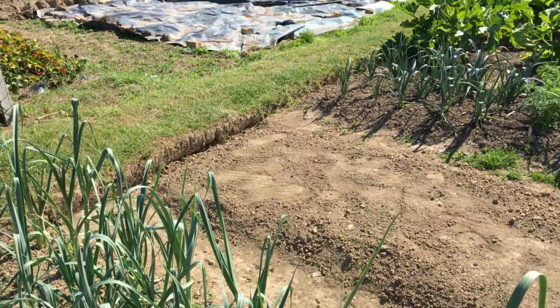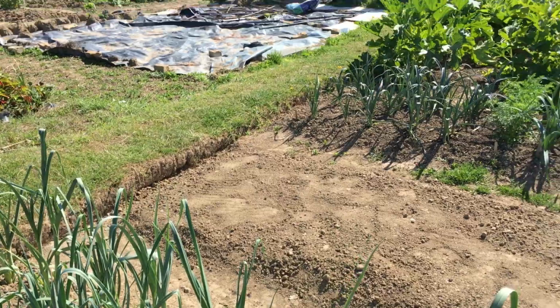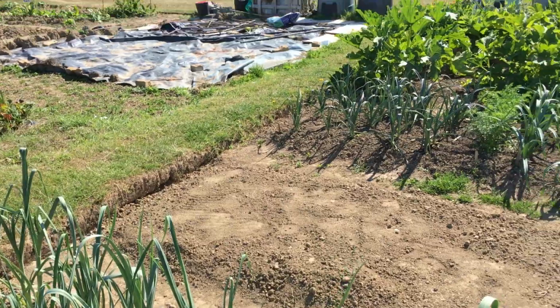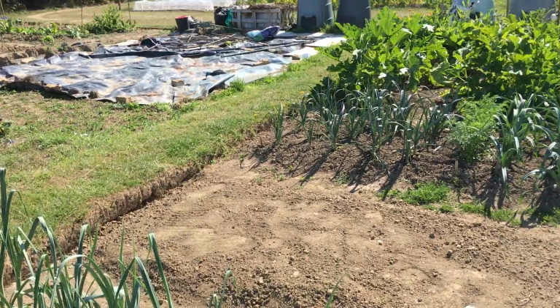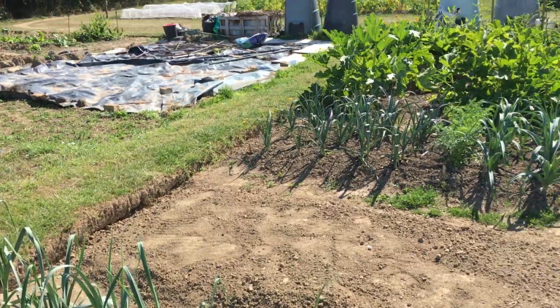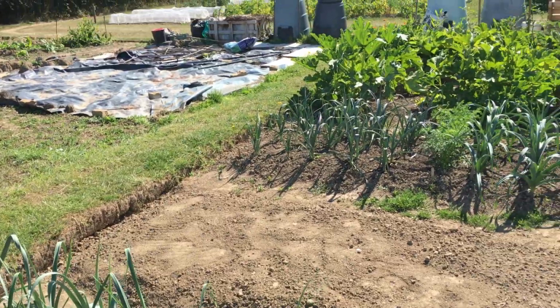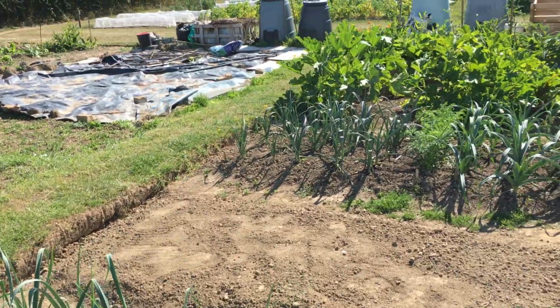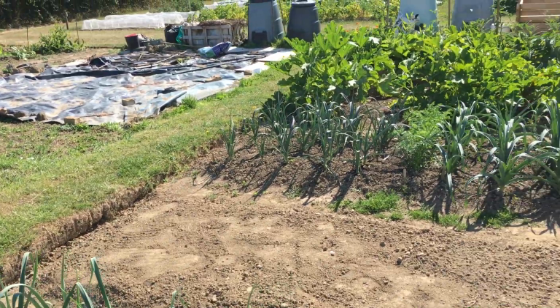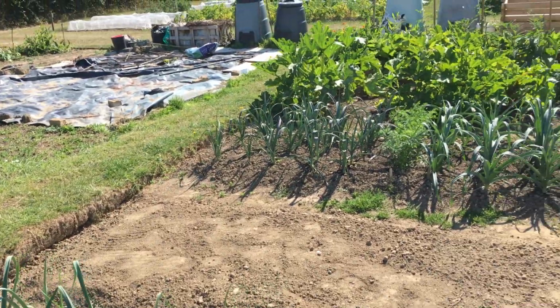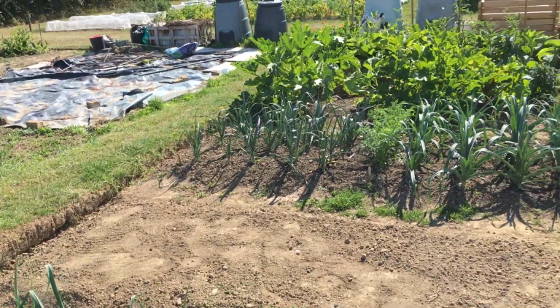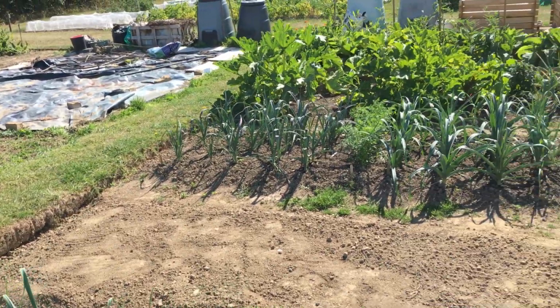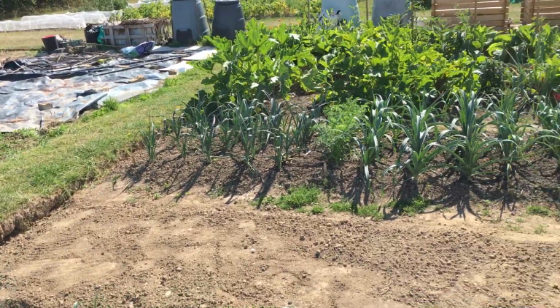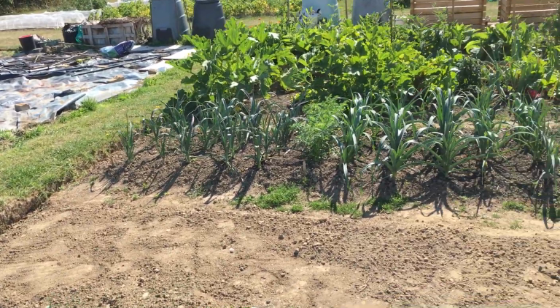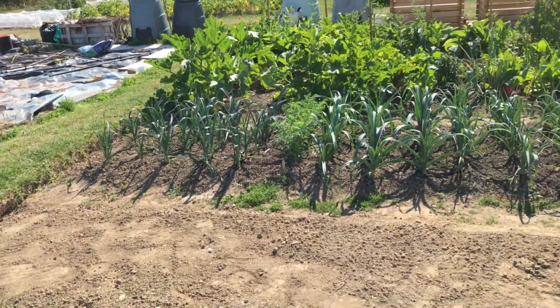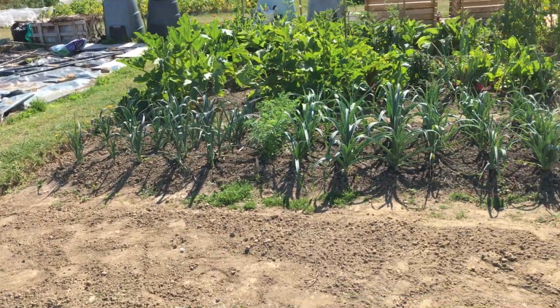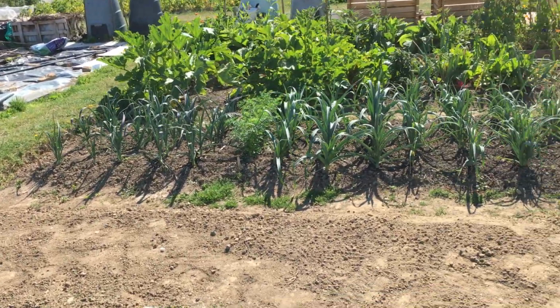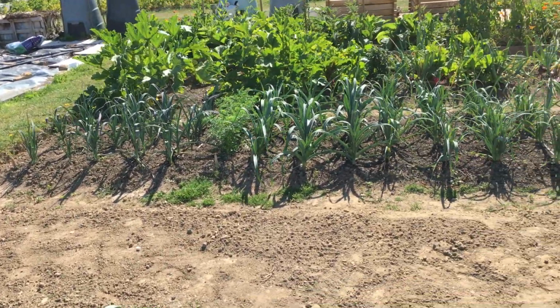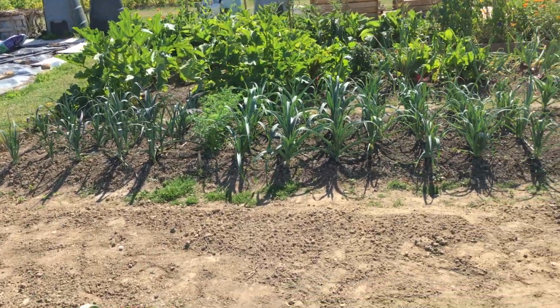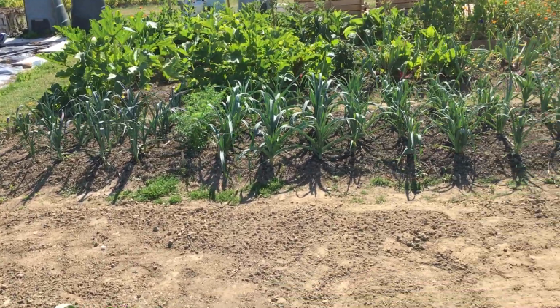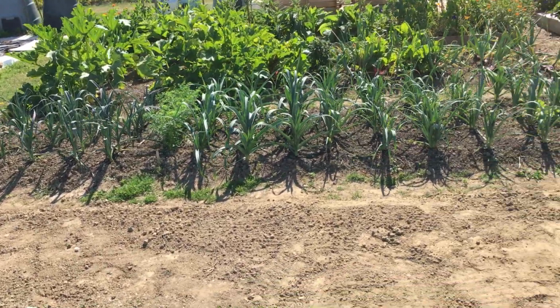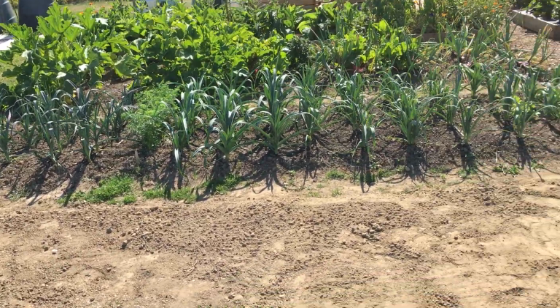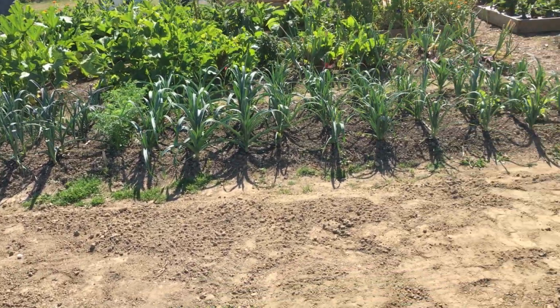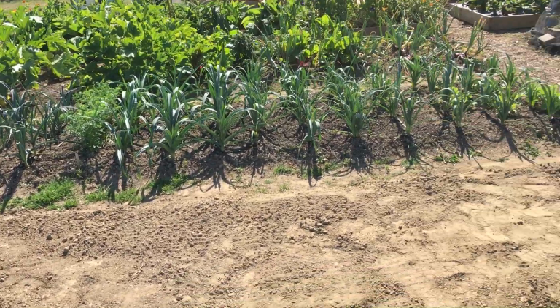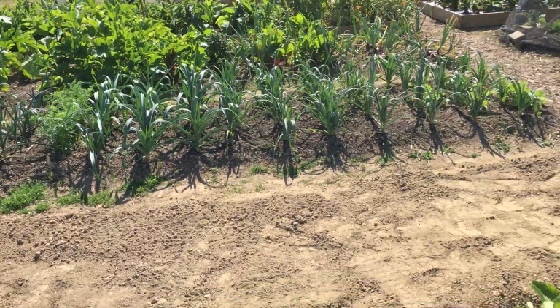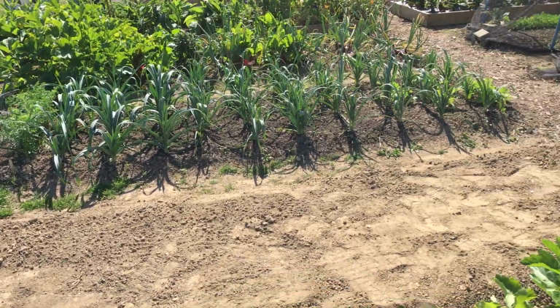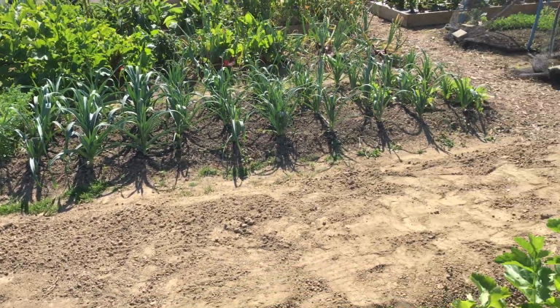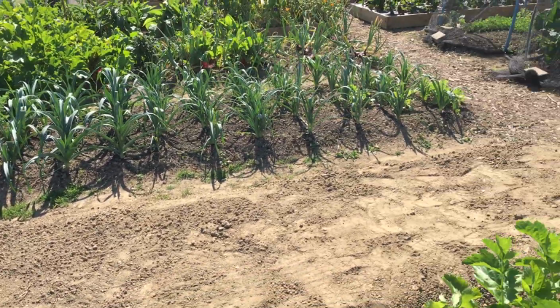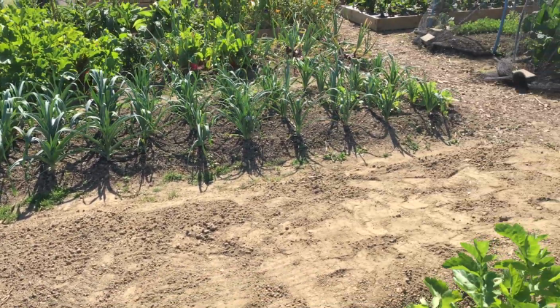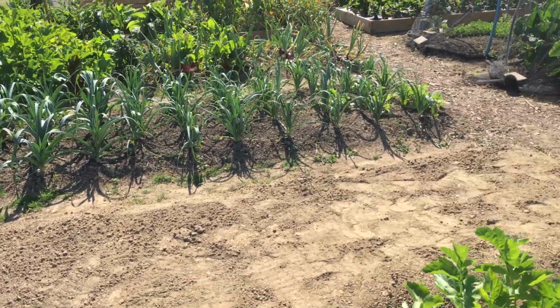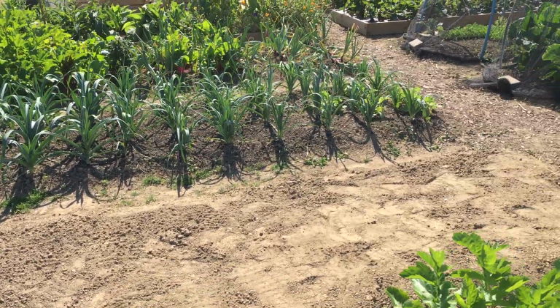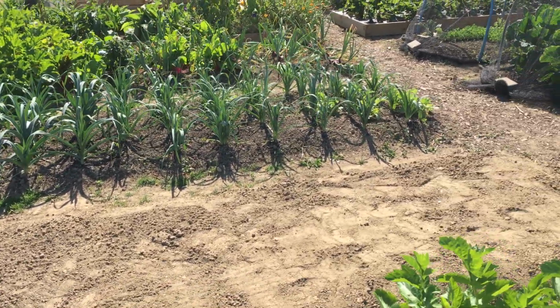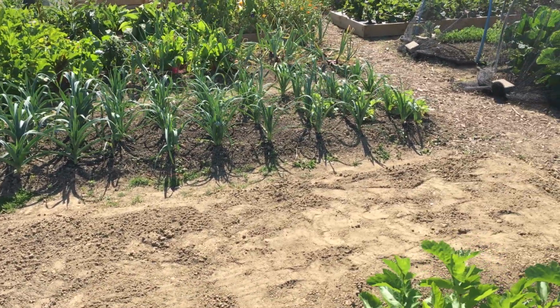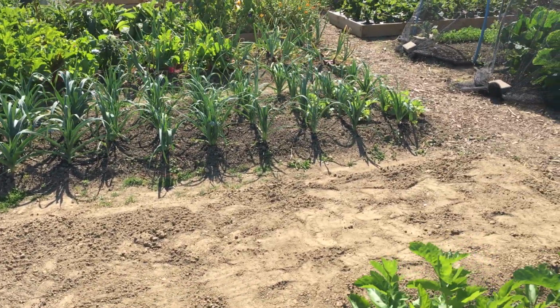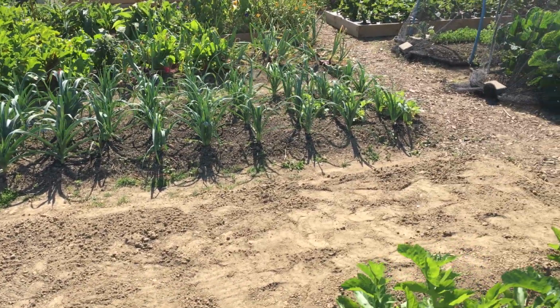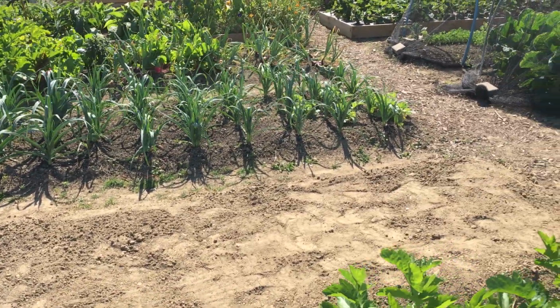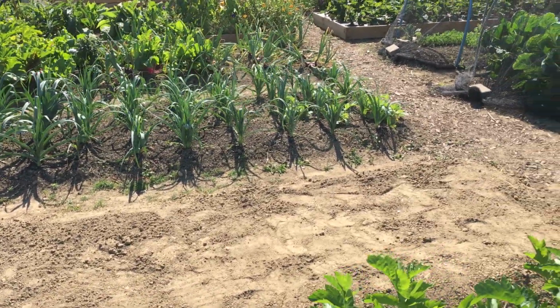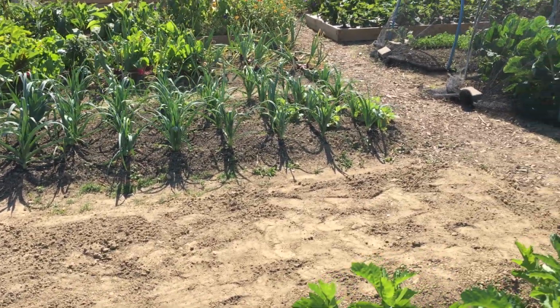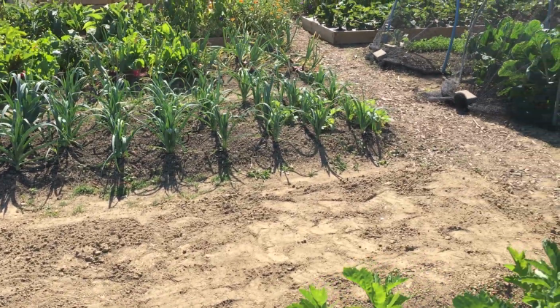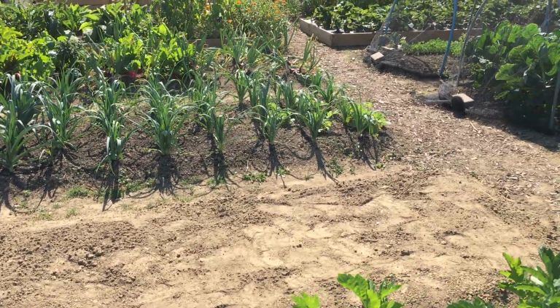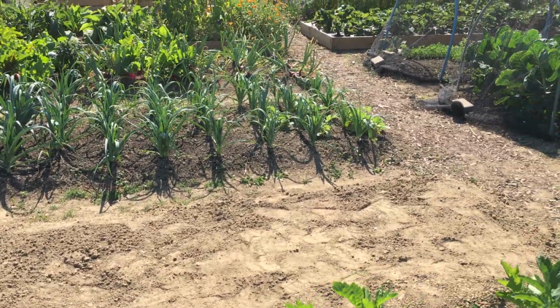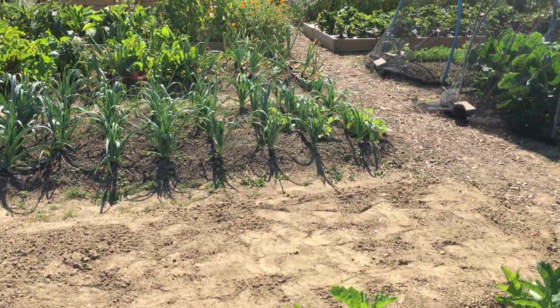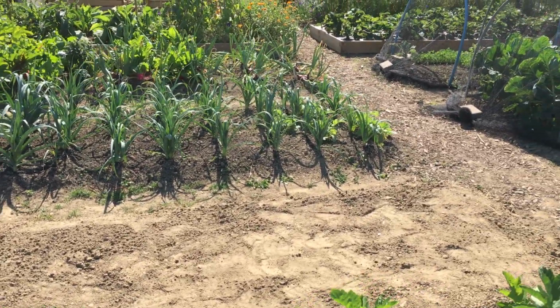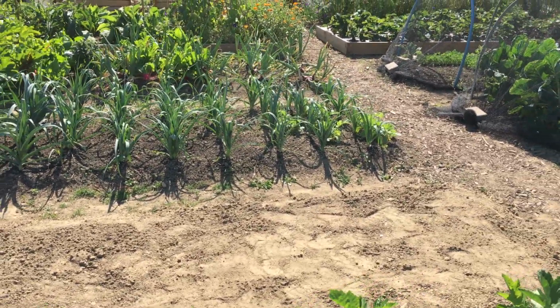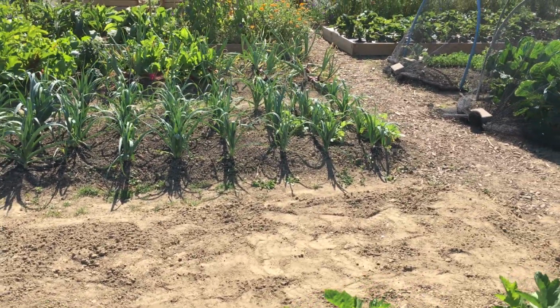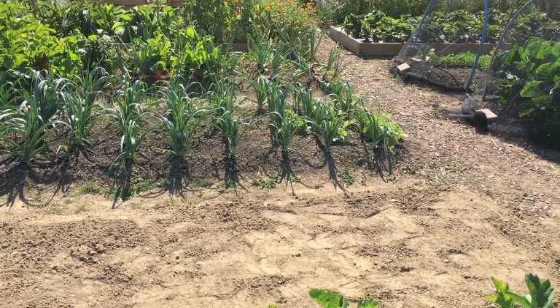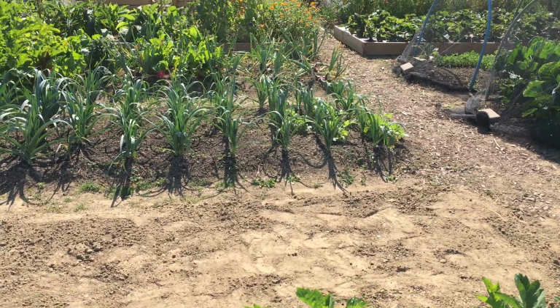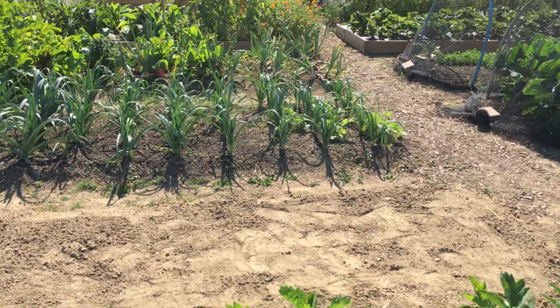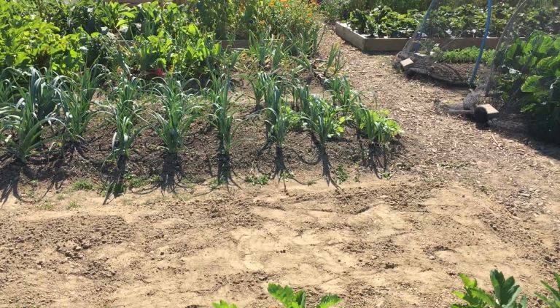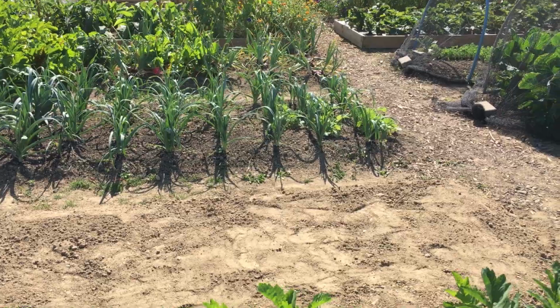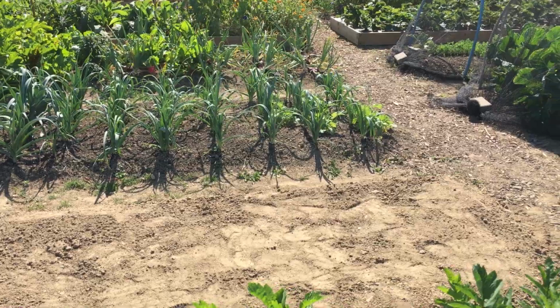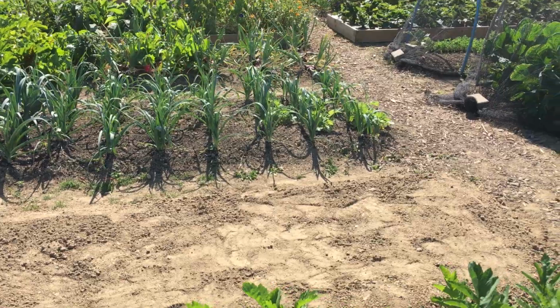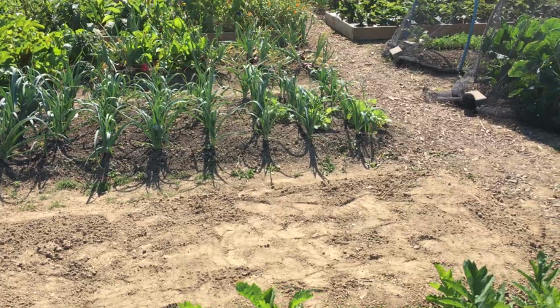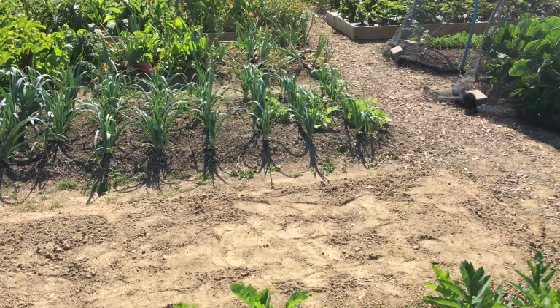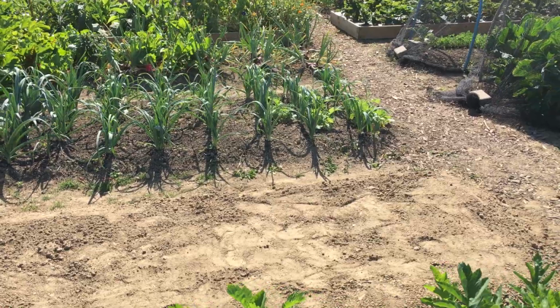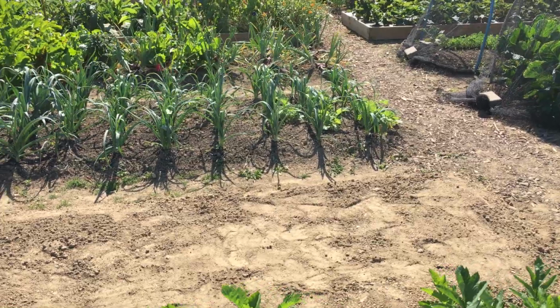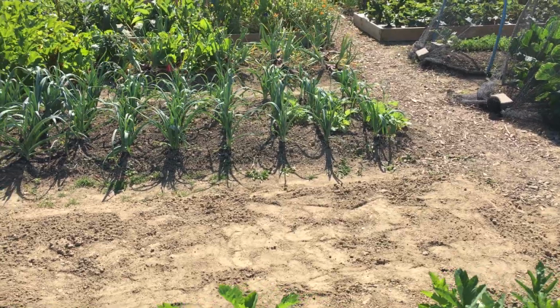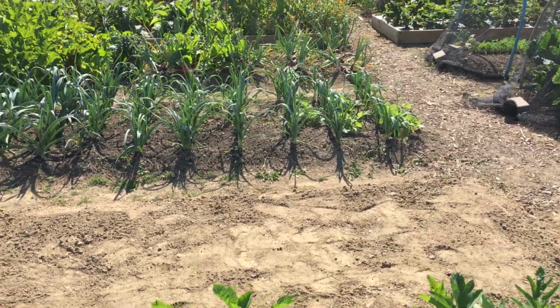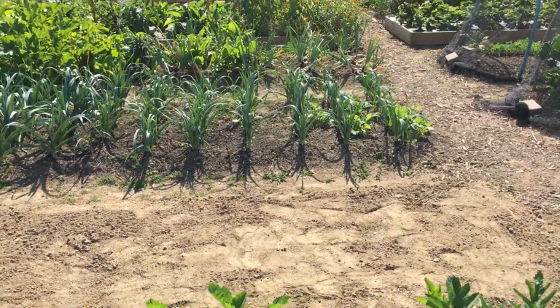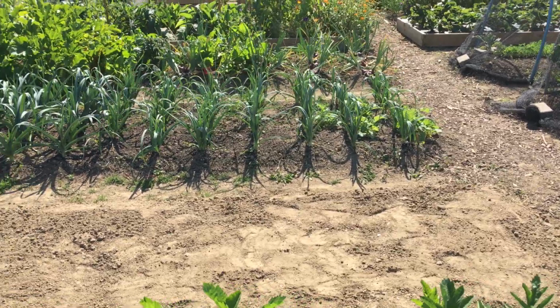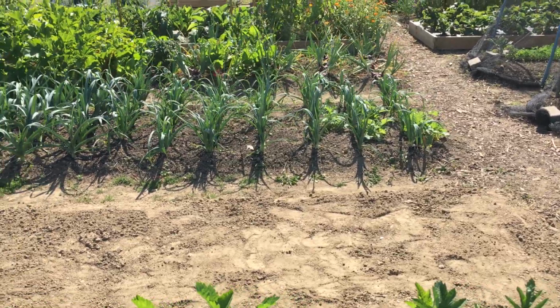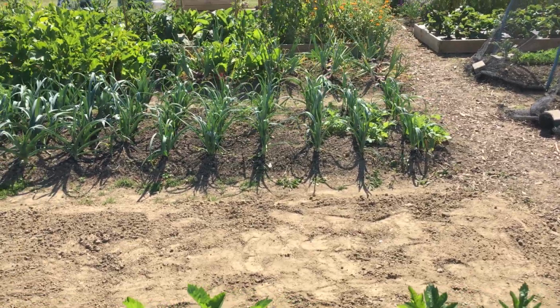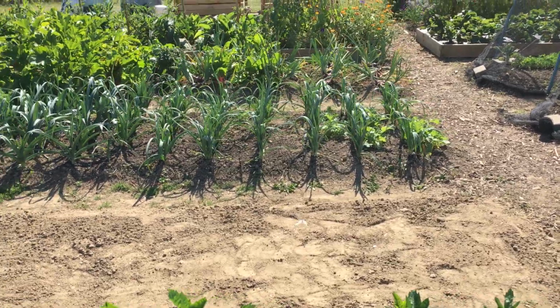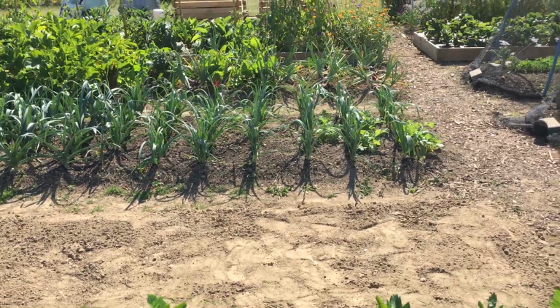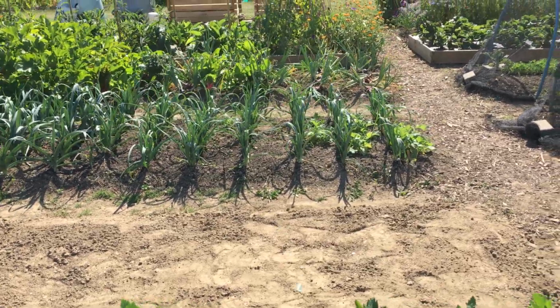That onion bed has been completely cleared by Ron and it's going to be ready for the next things, which I think is going to be spinach for the winter.